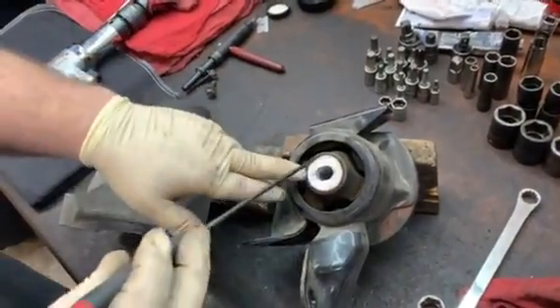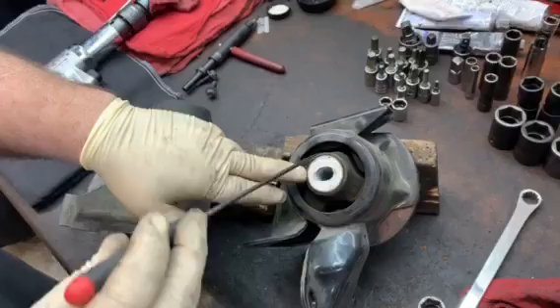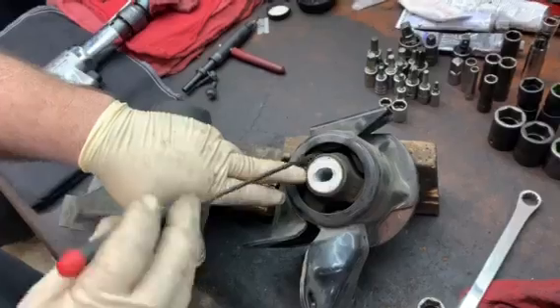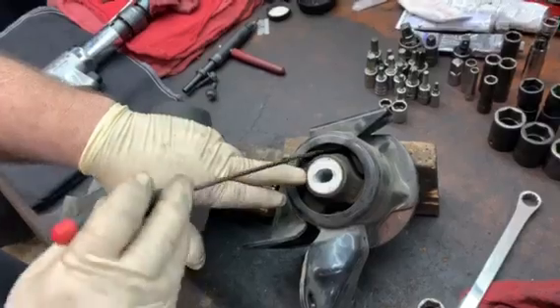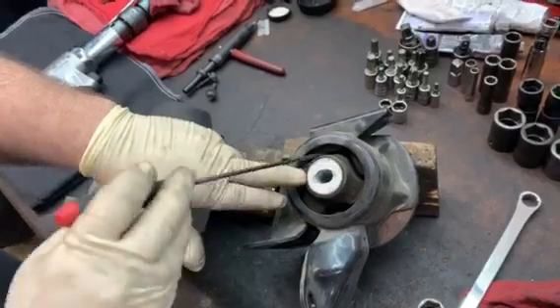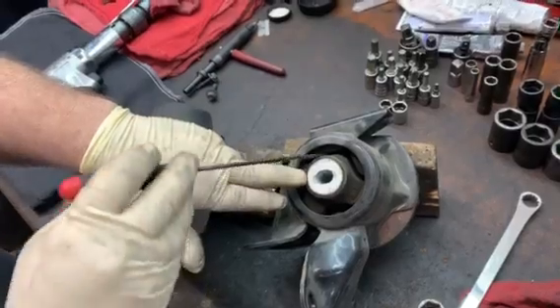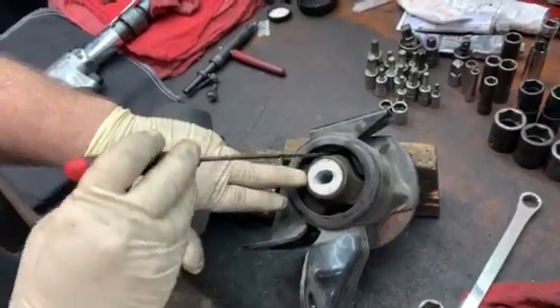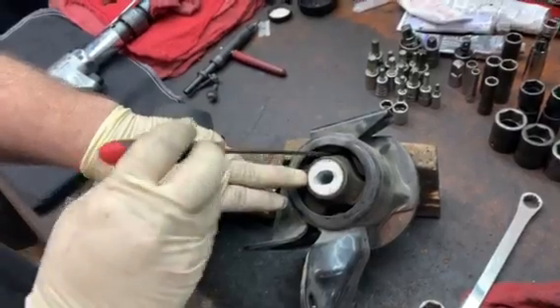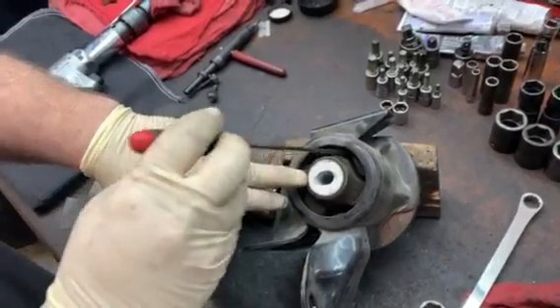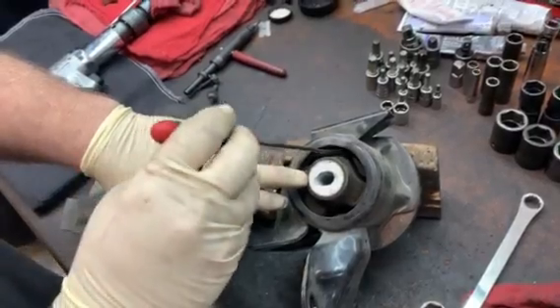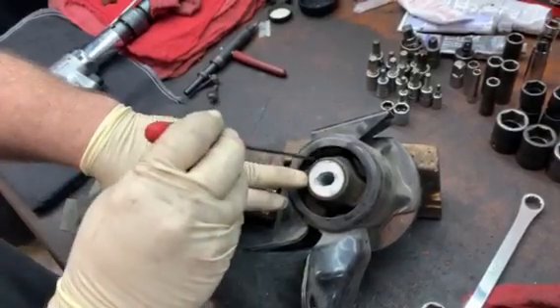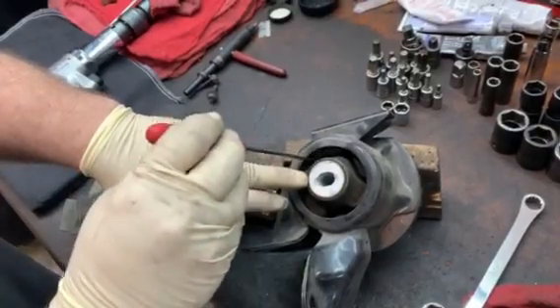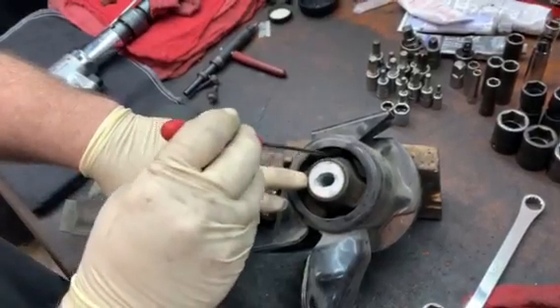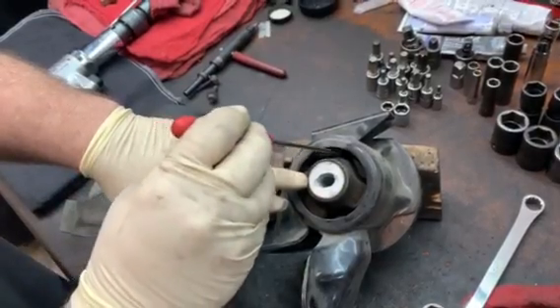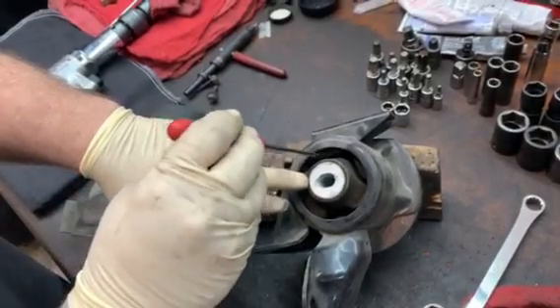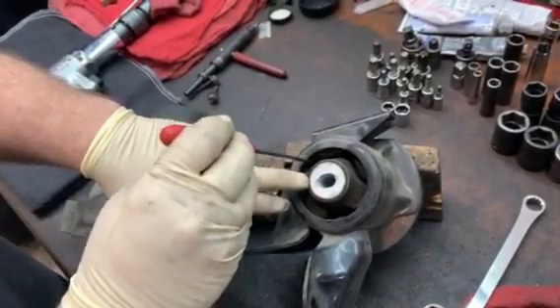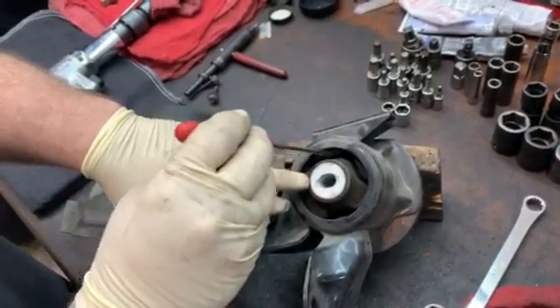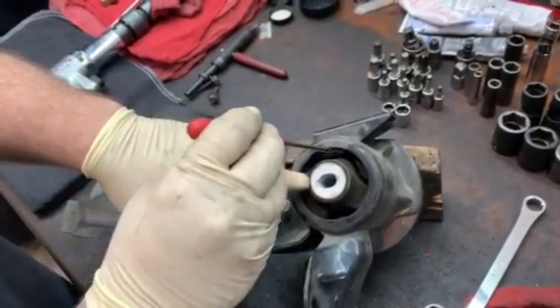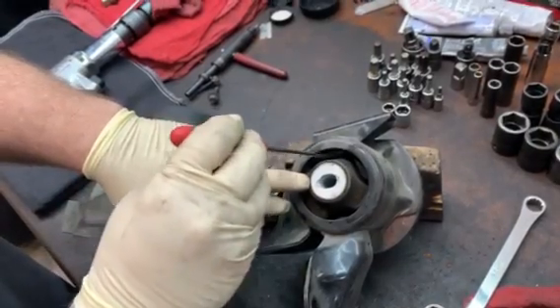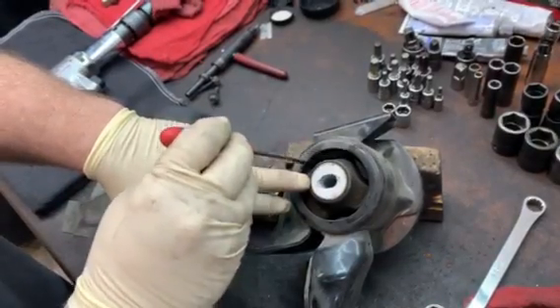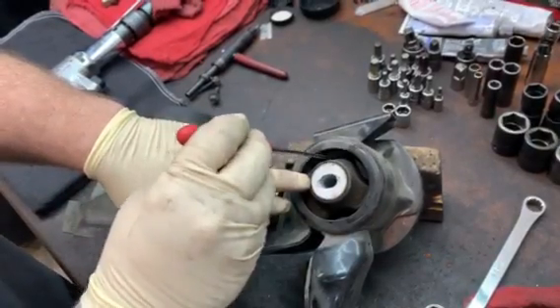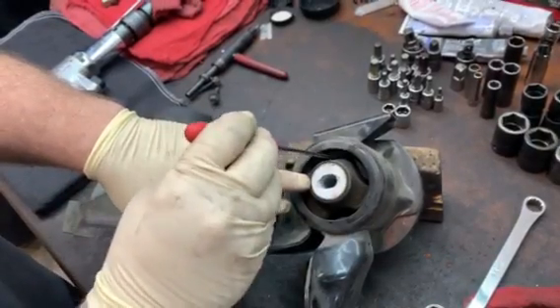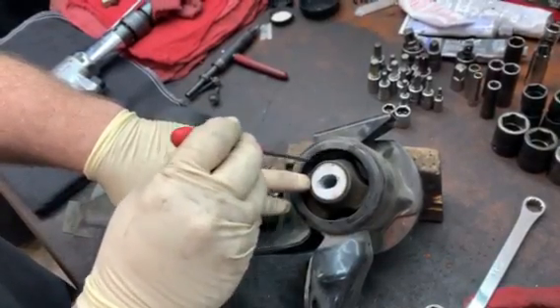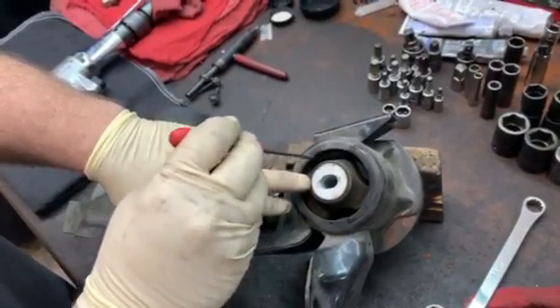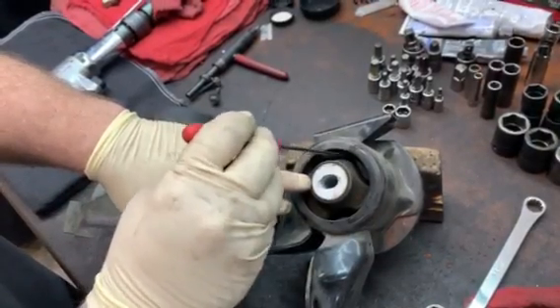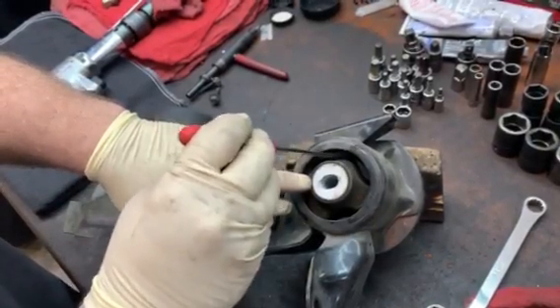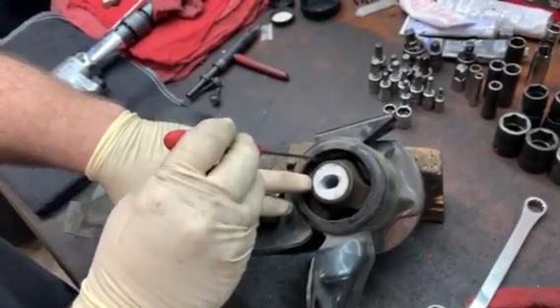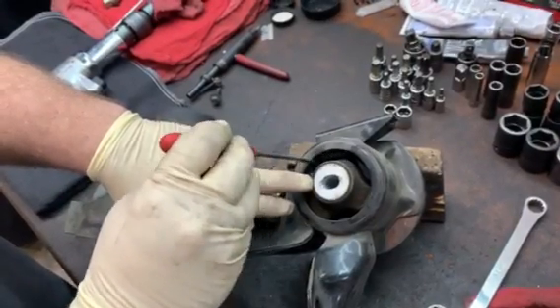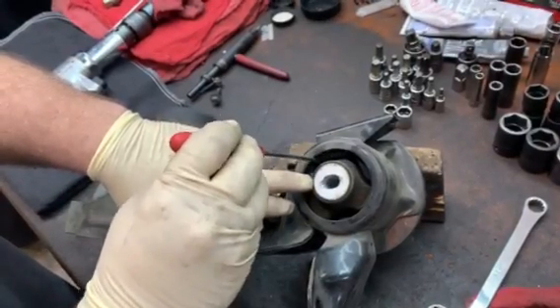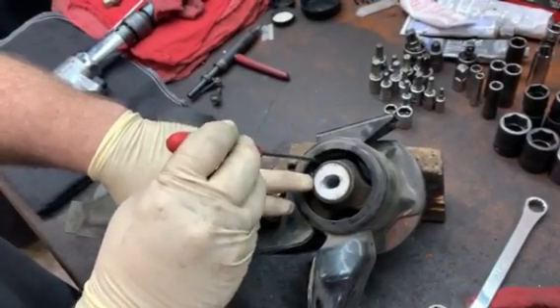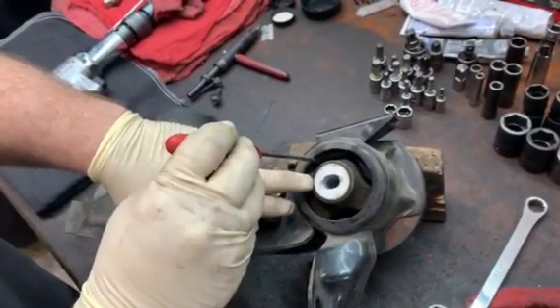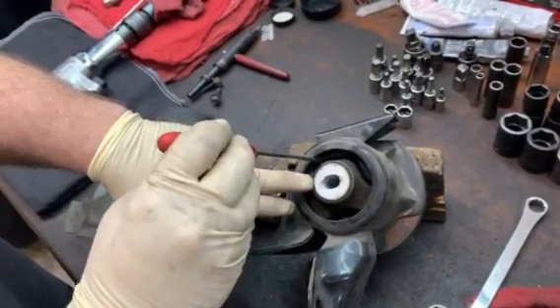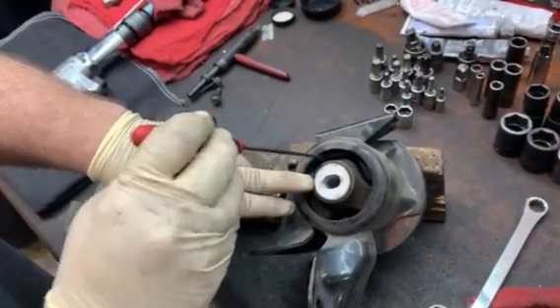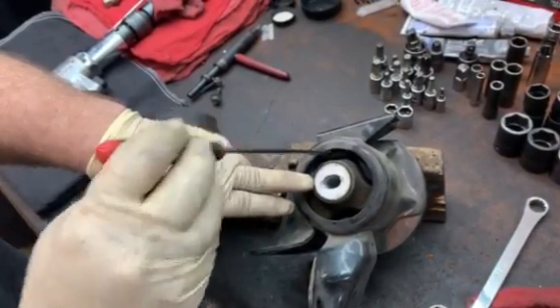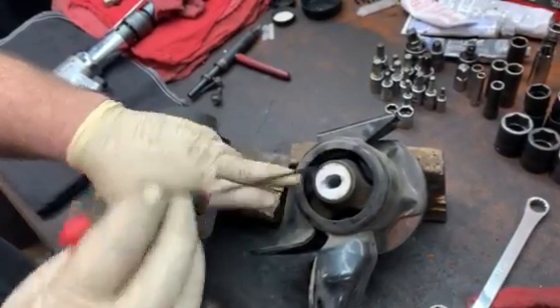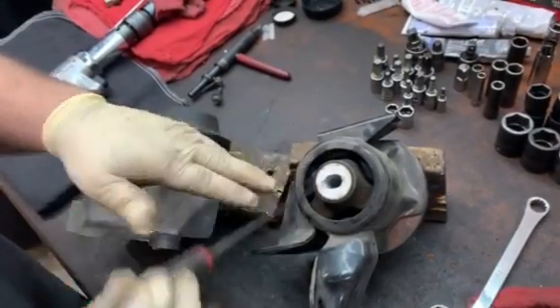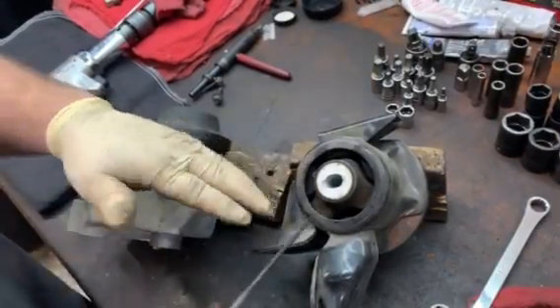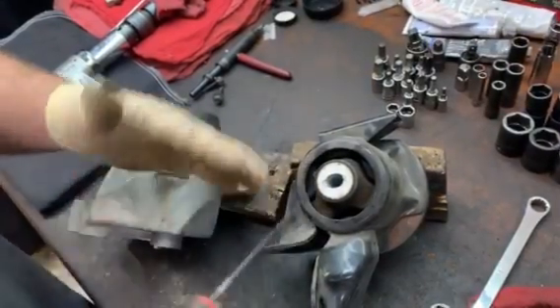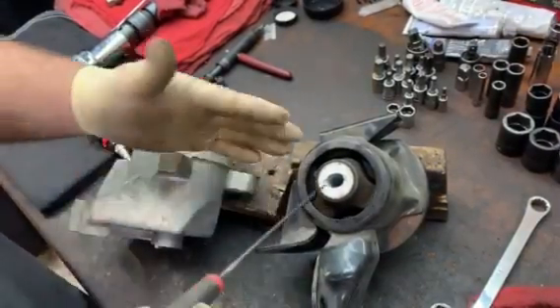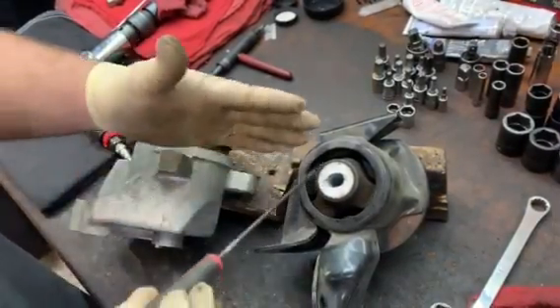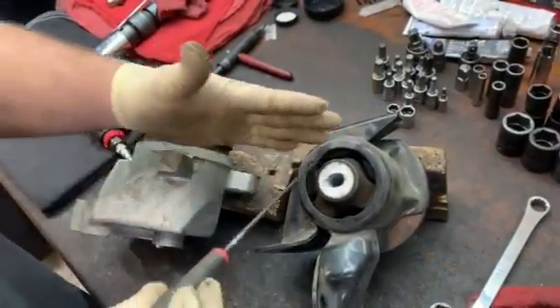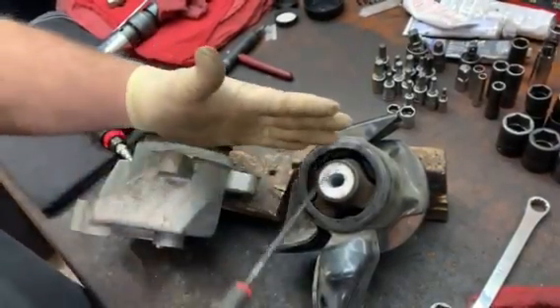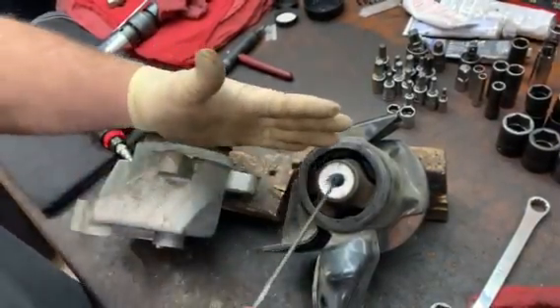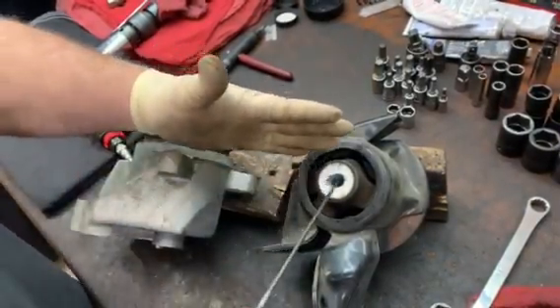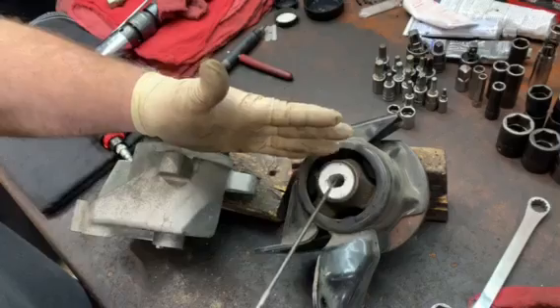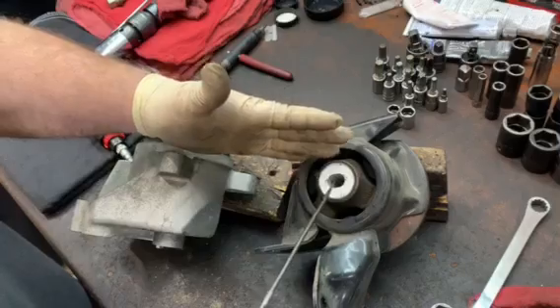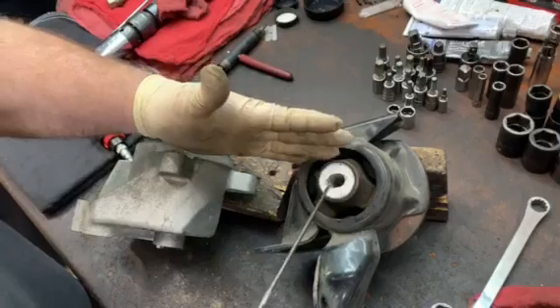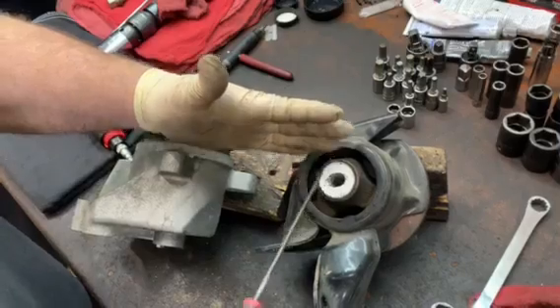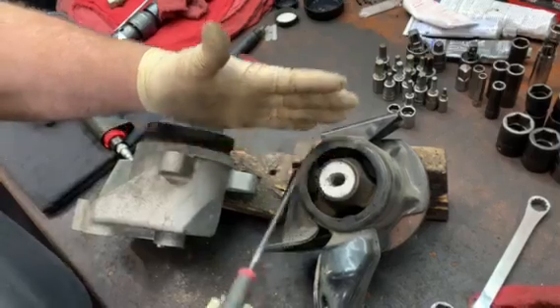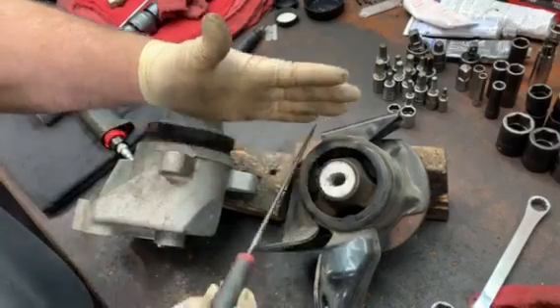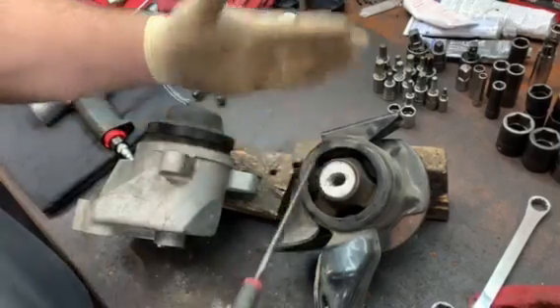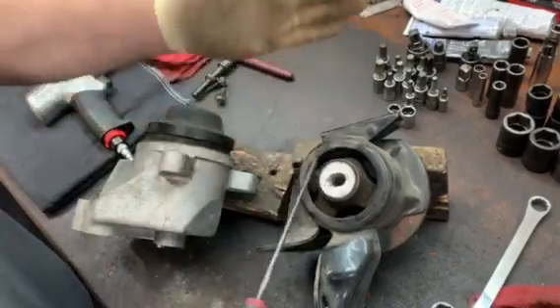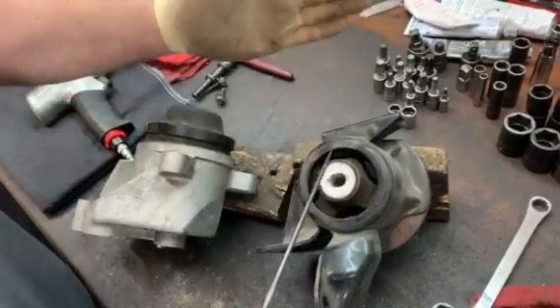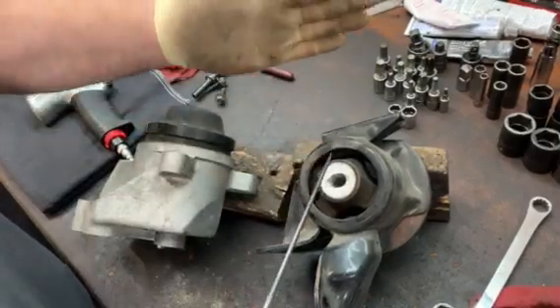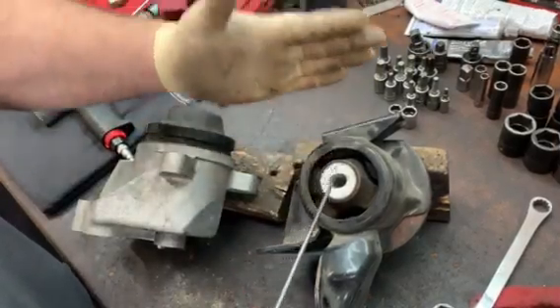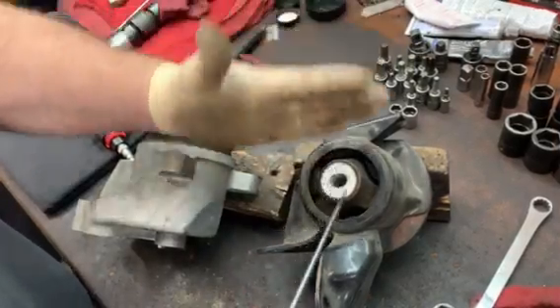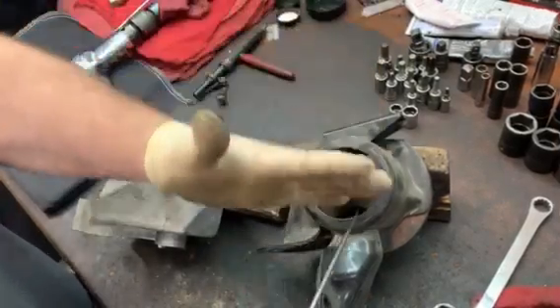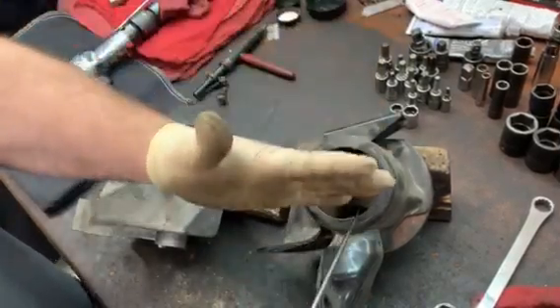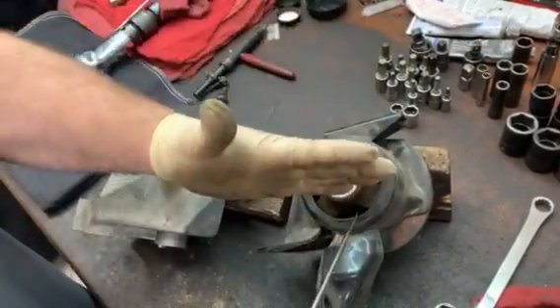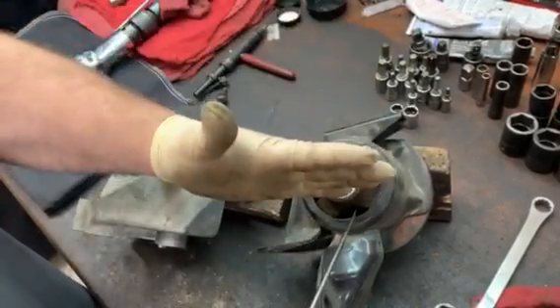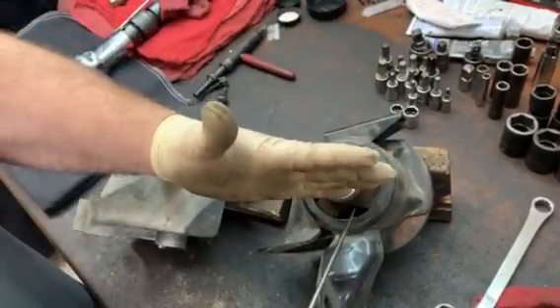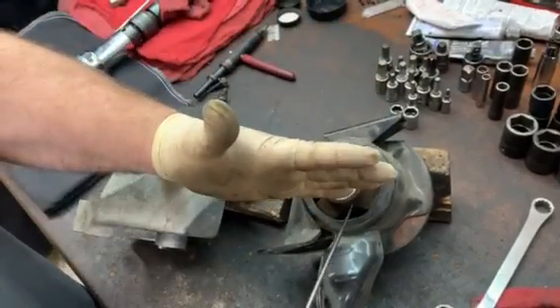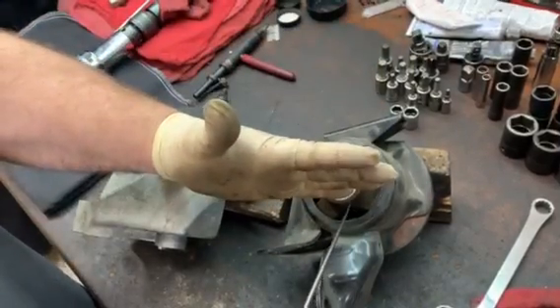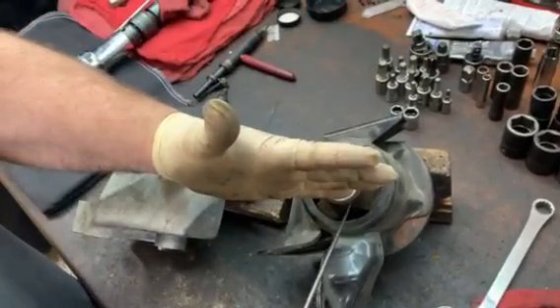We have a real big gap here on this mount, unlike the new mount where it's nice and tight and not collapsed down.